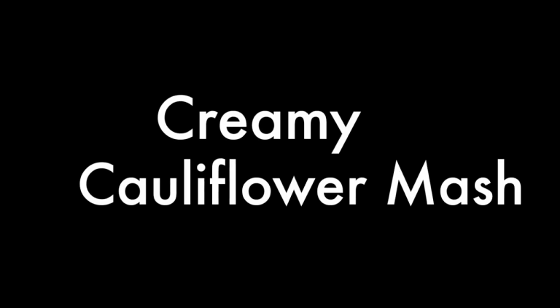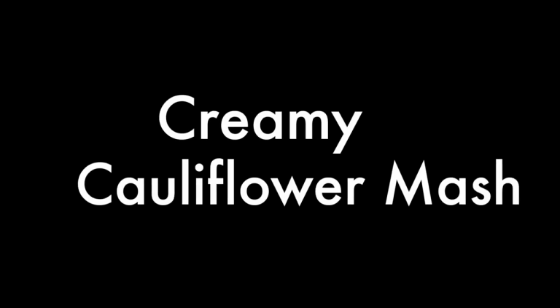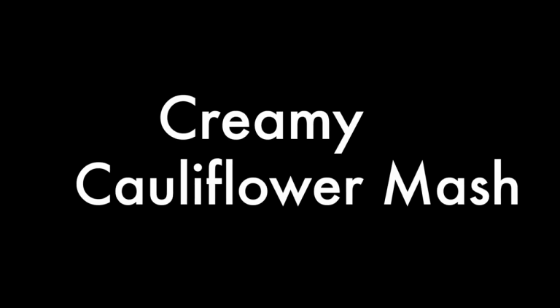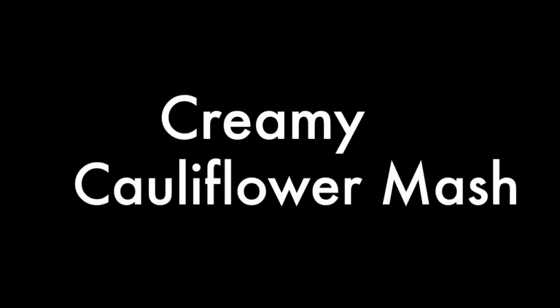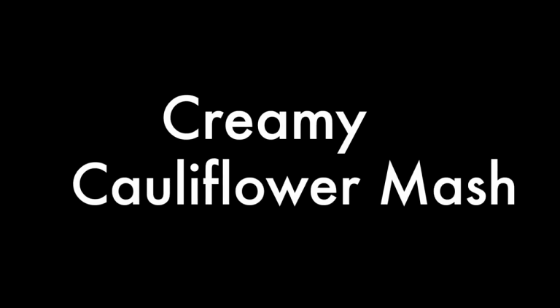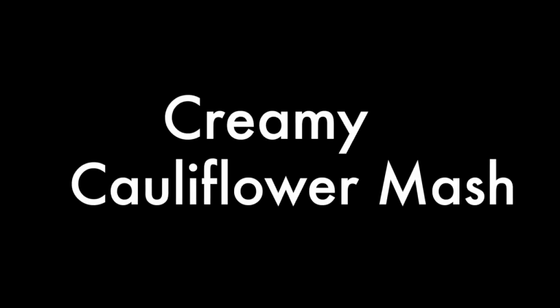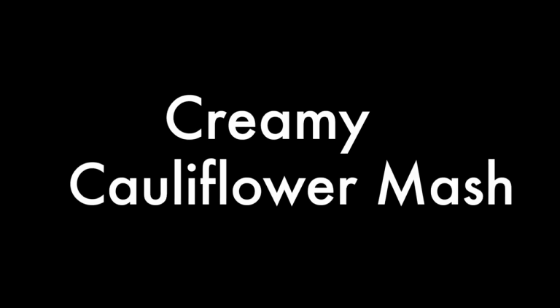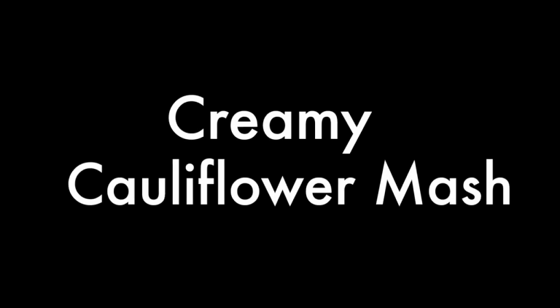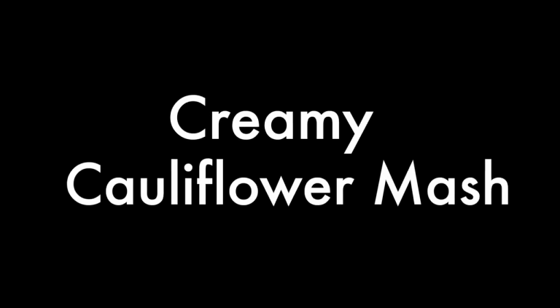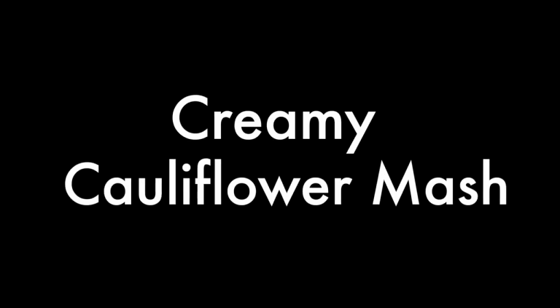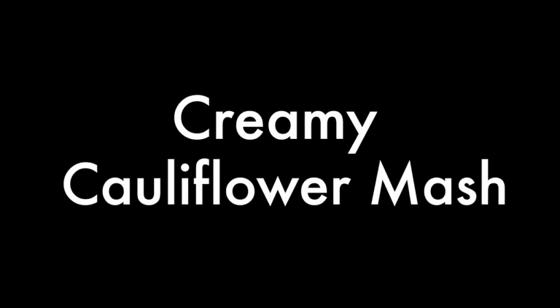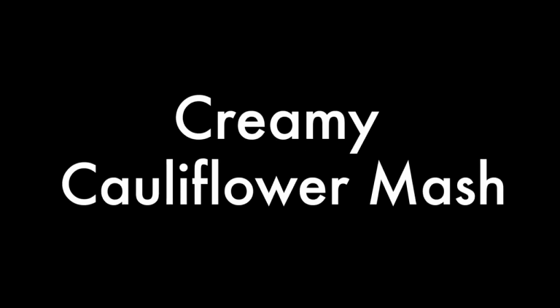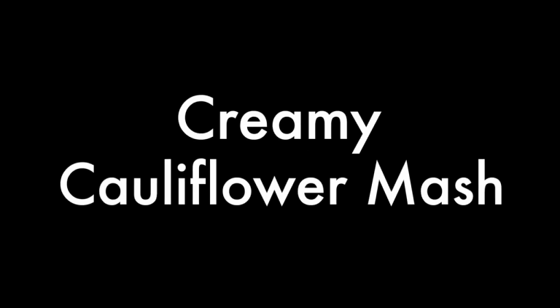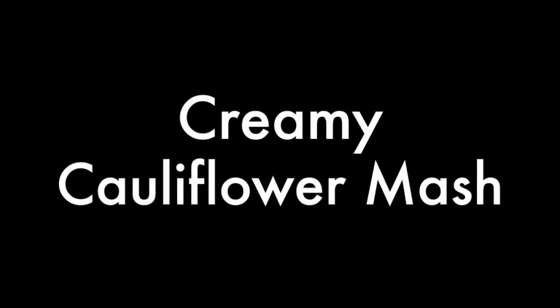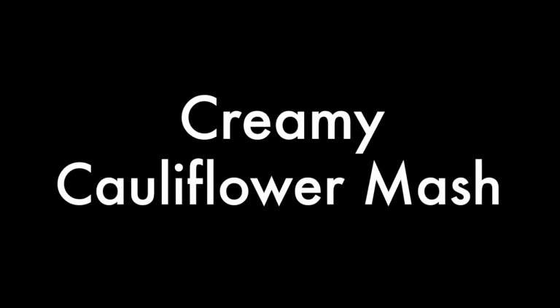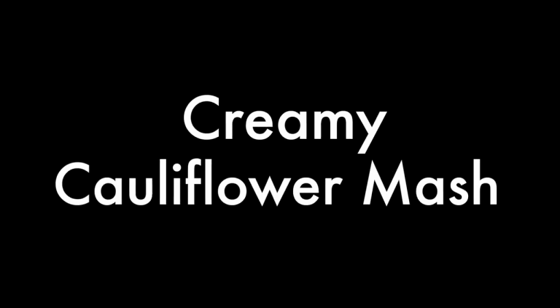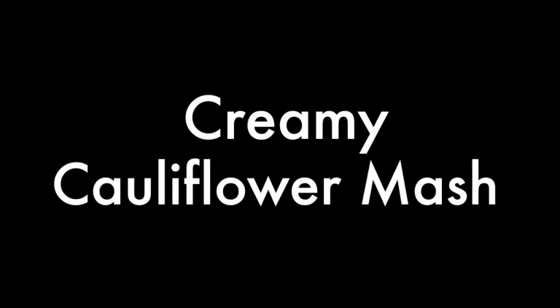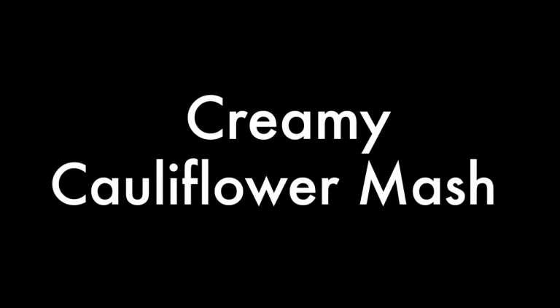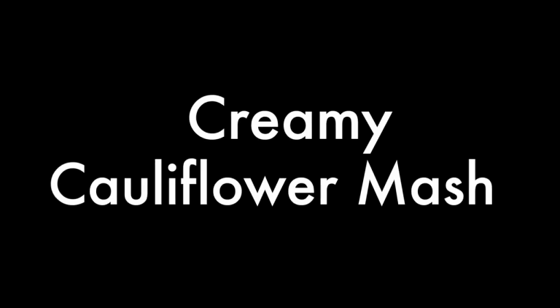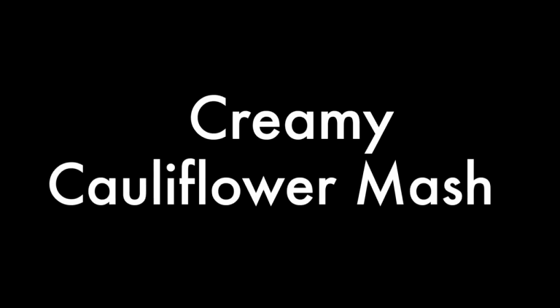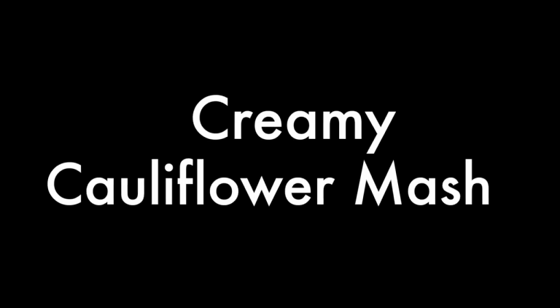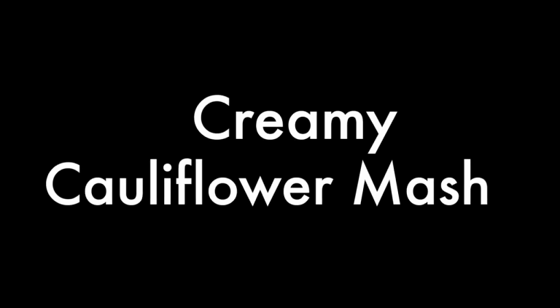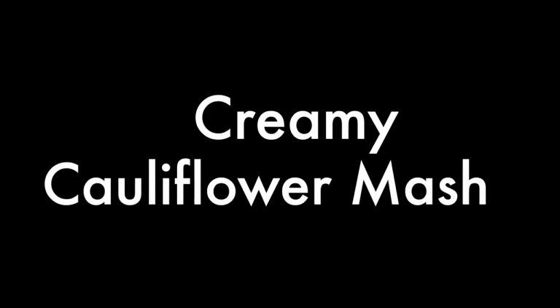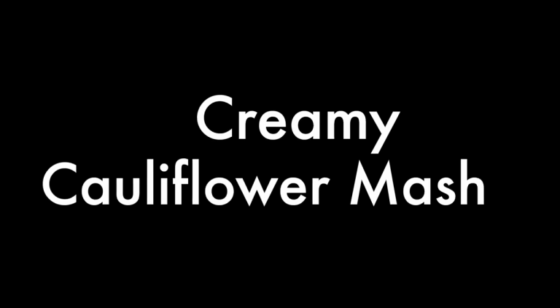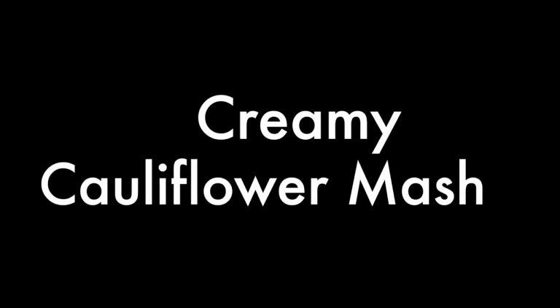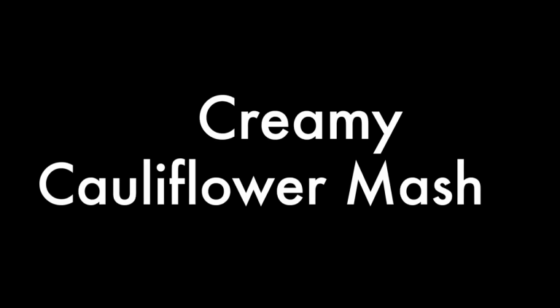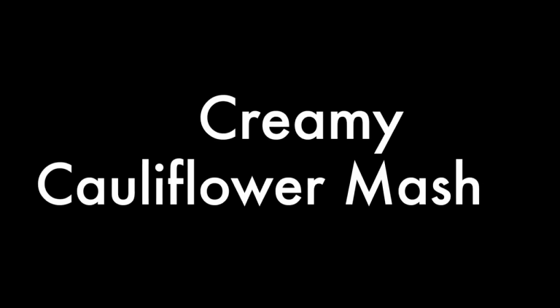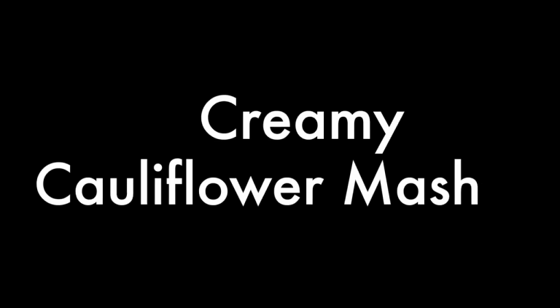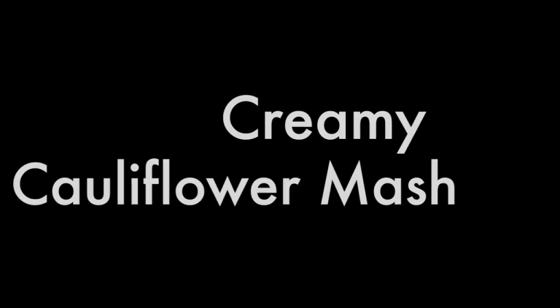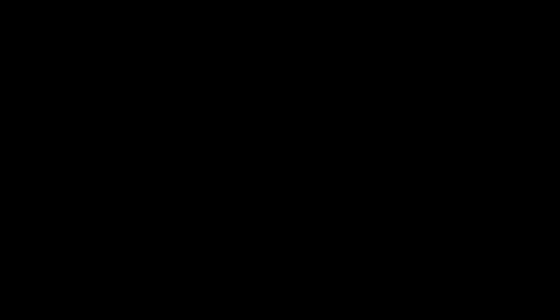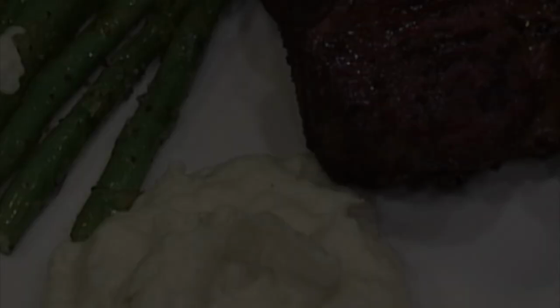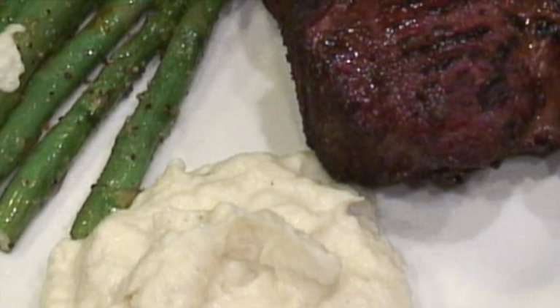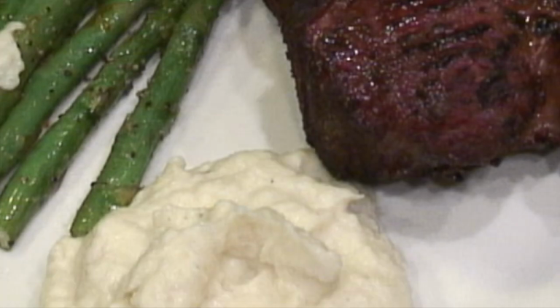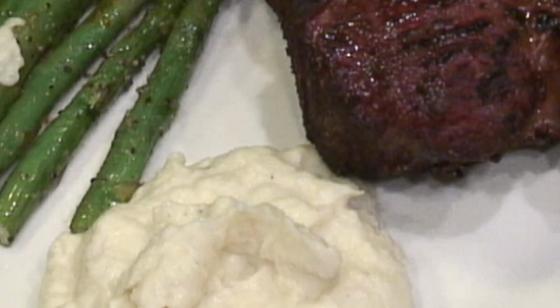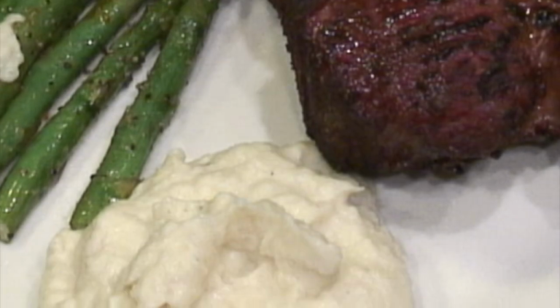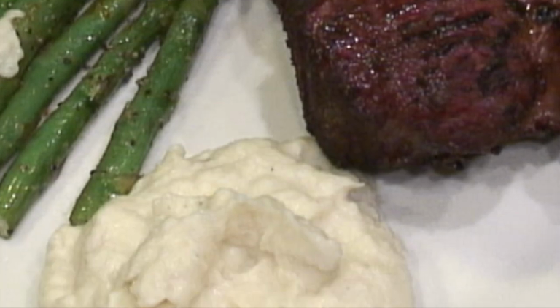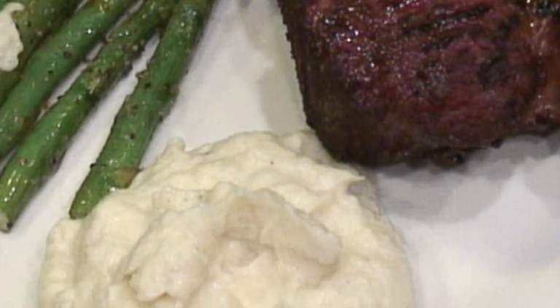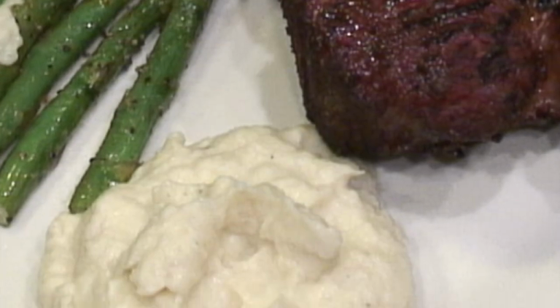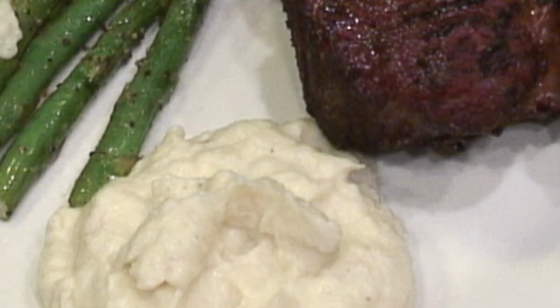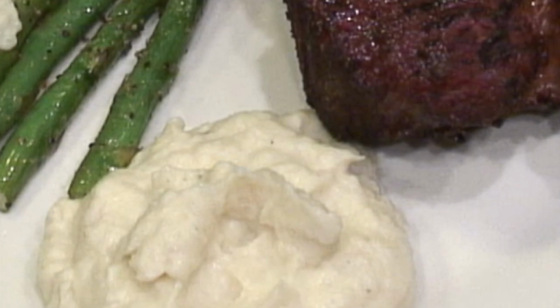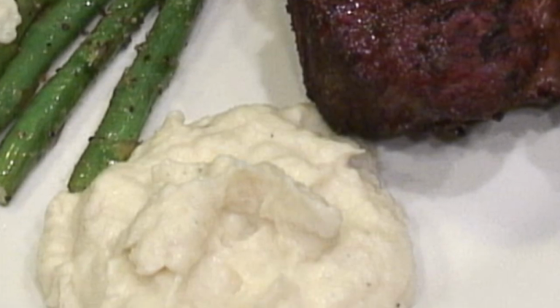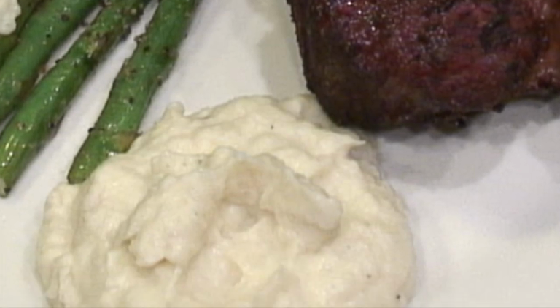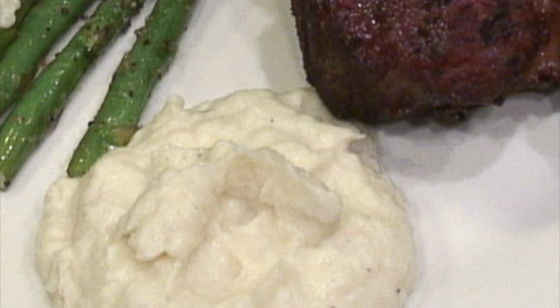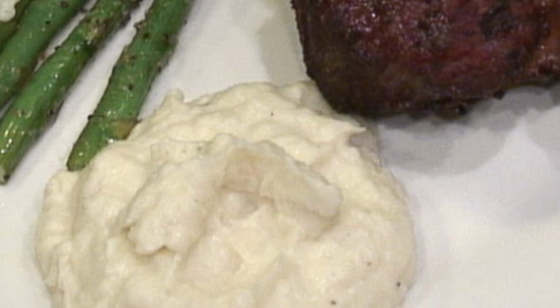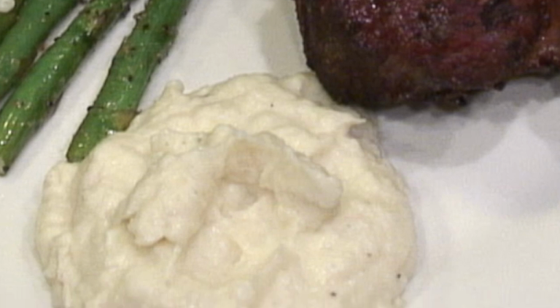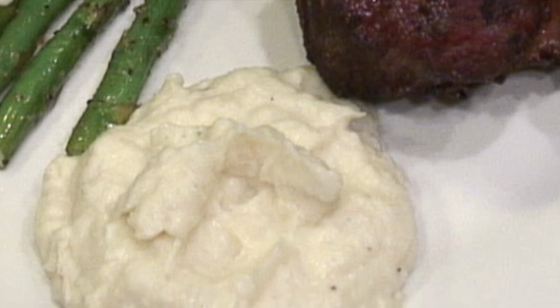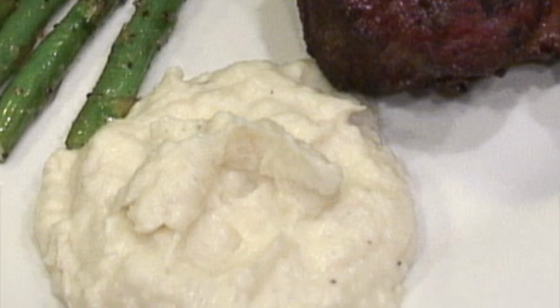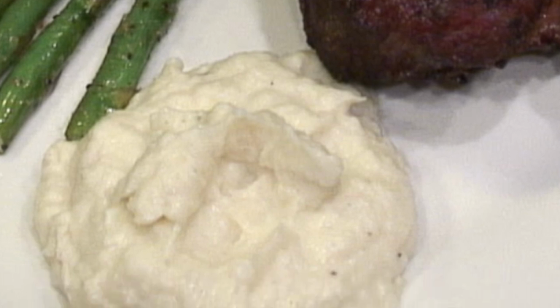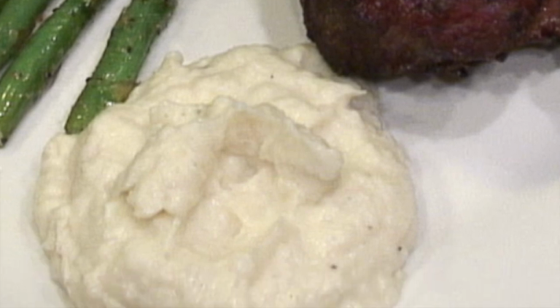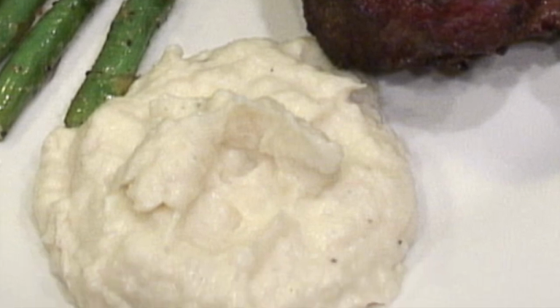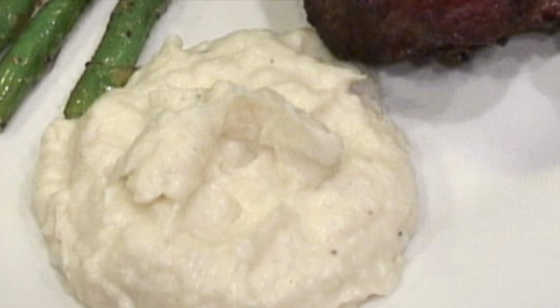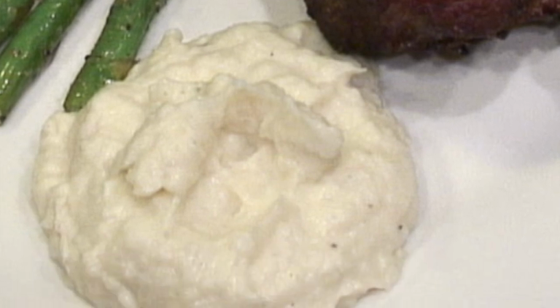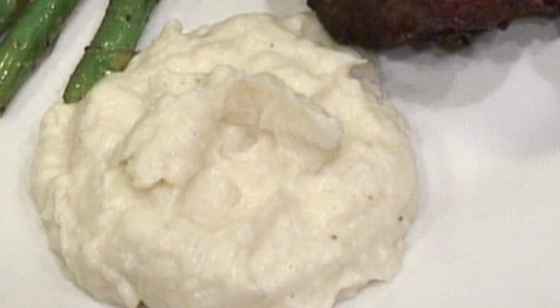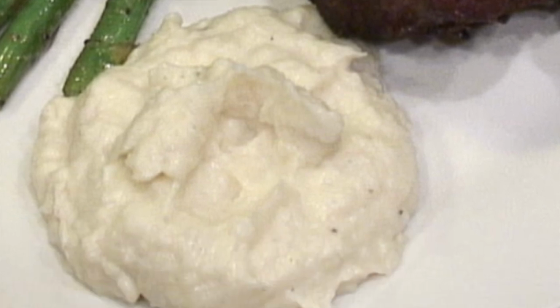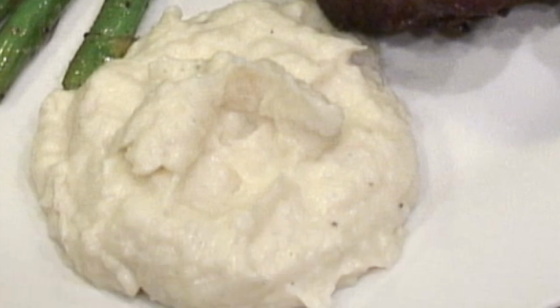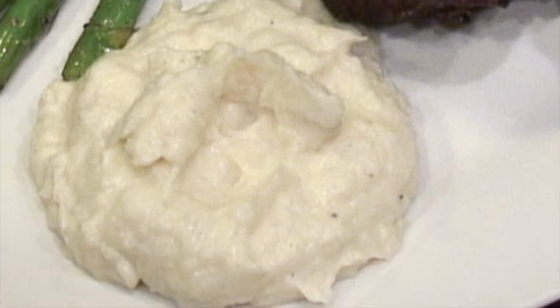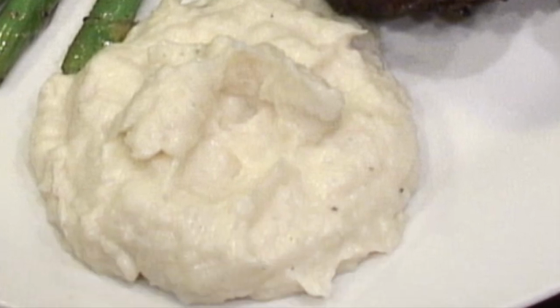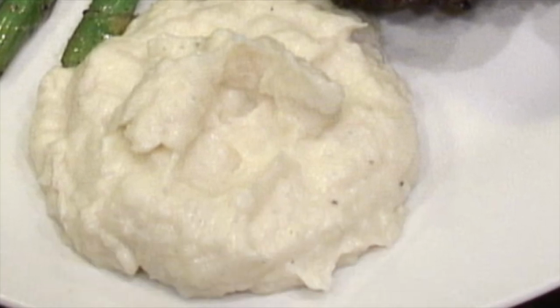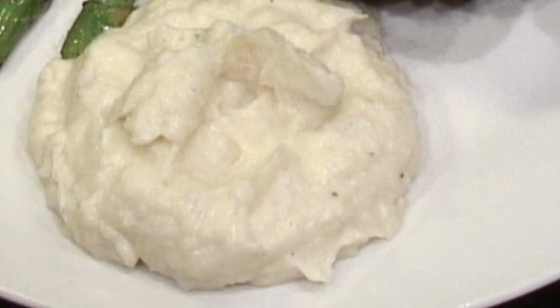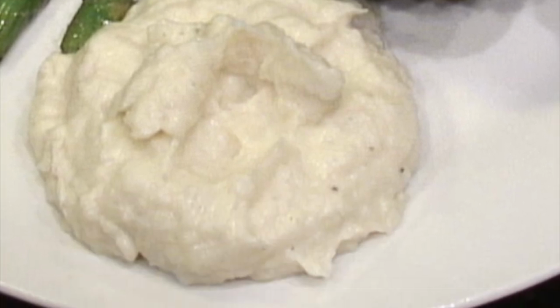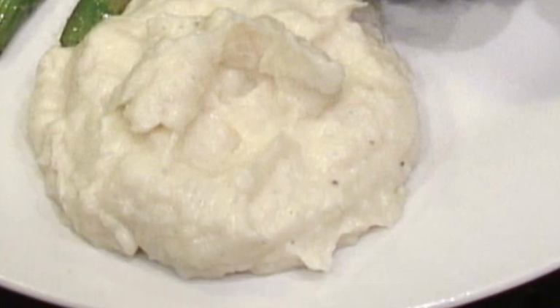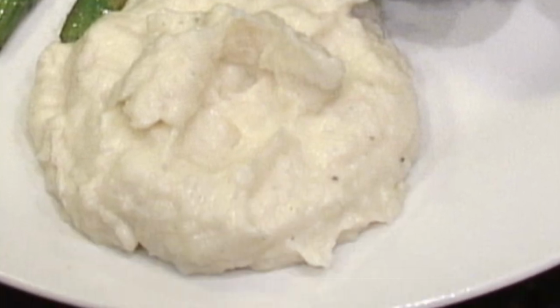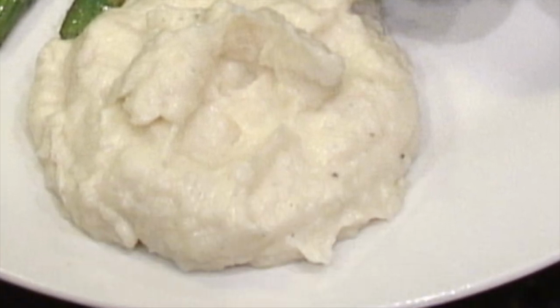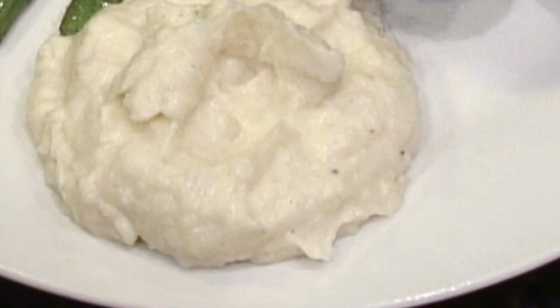This is one of my favorite side dishes and it takes the place of mashed potatoes. It's a creamy cauliflower mash — it's cheesy and delicious.